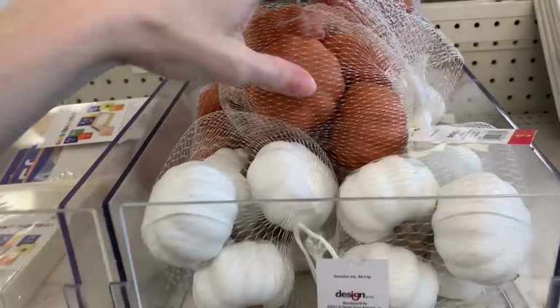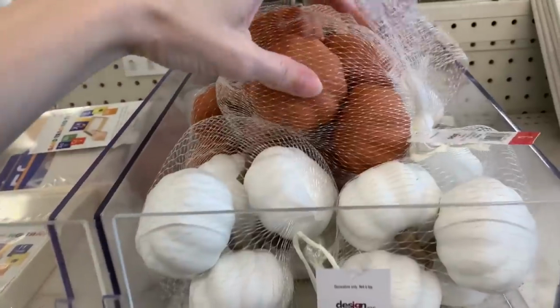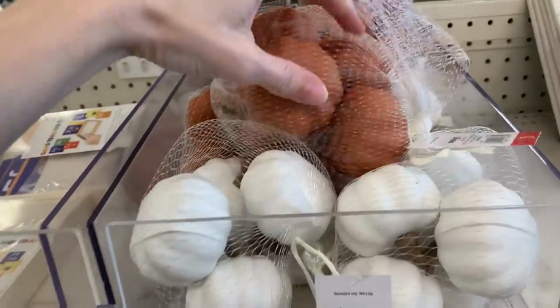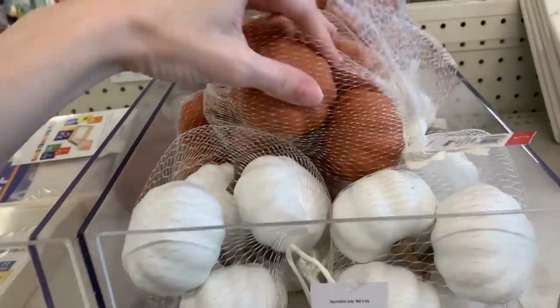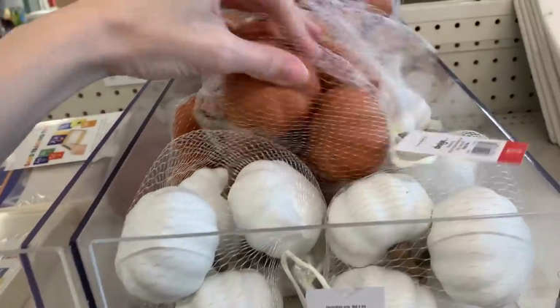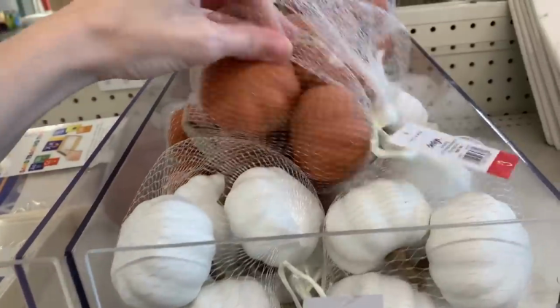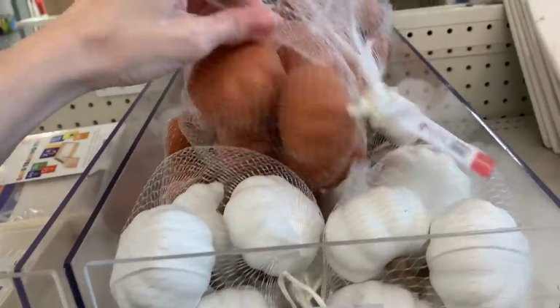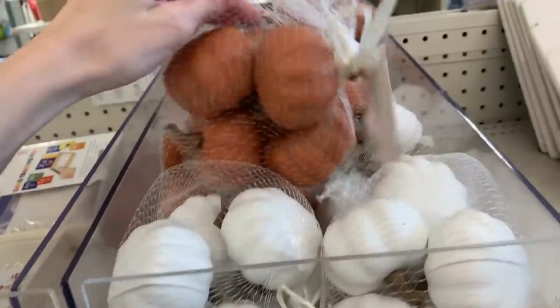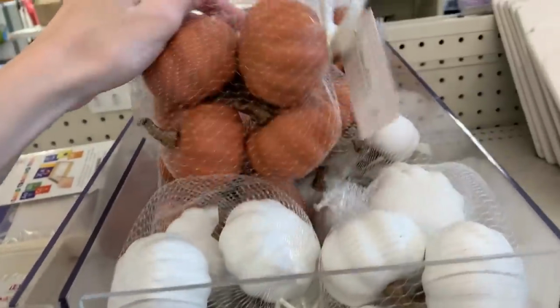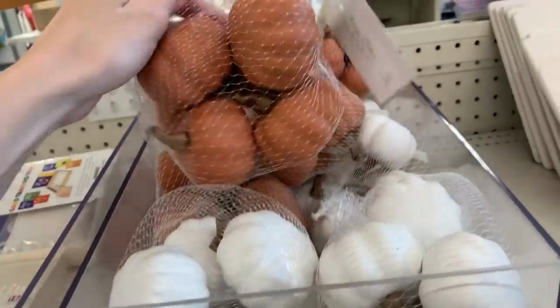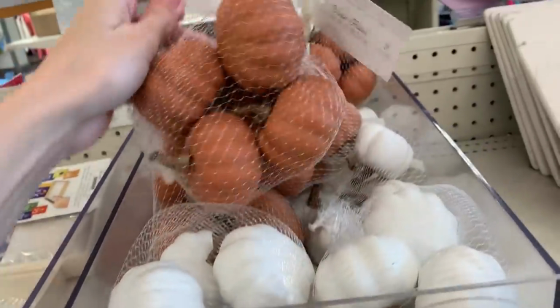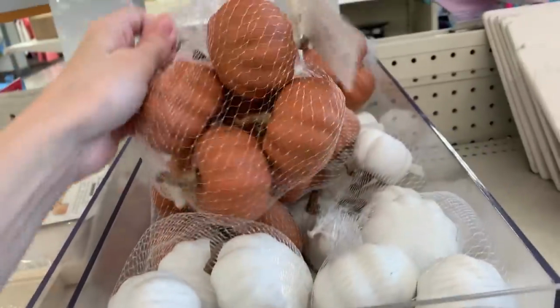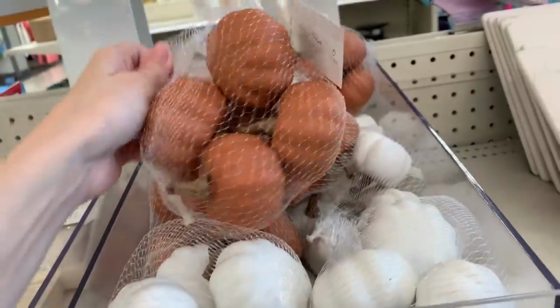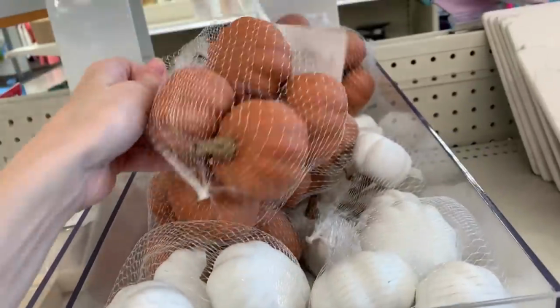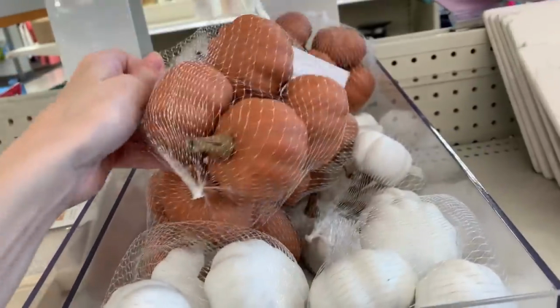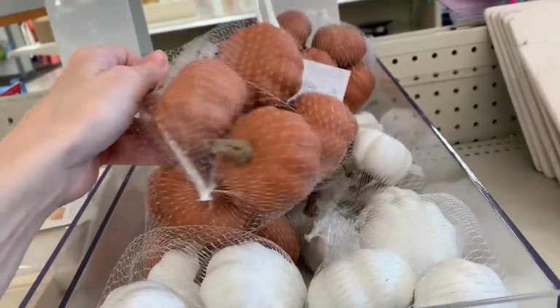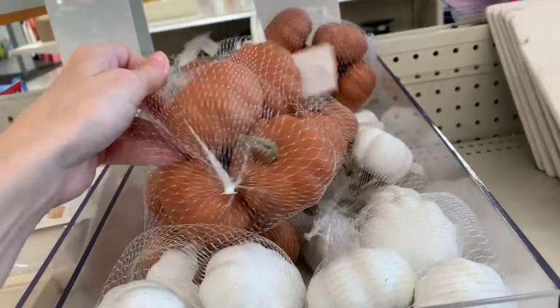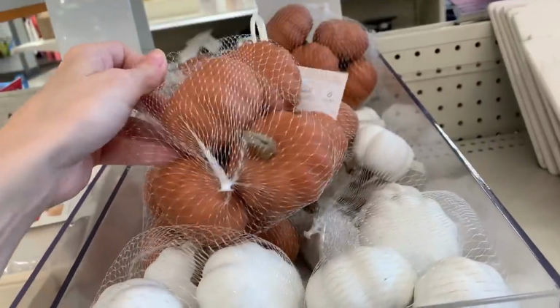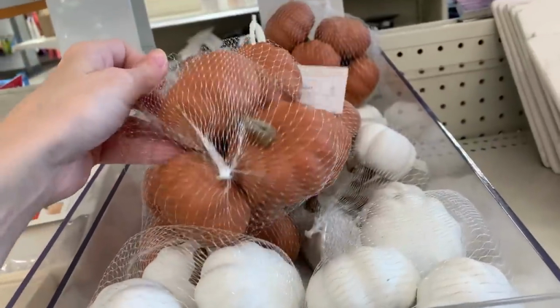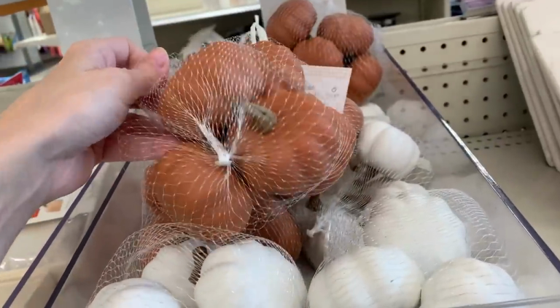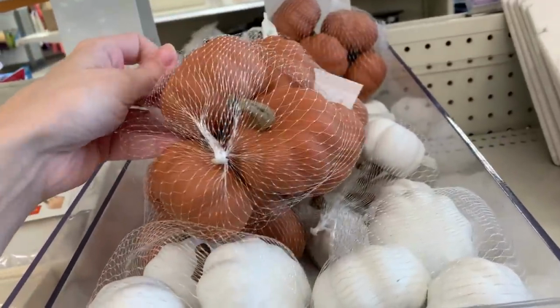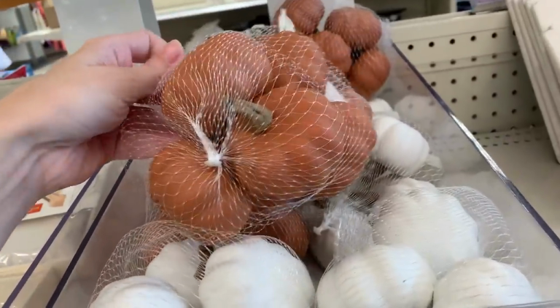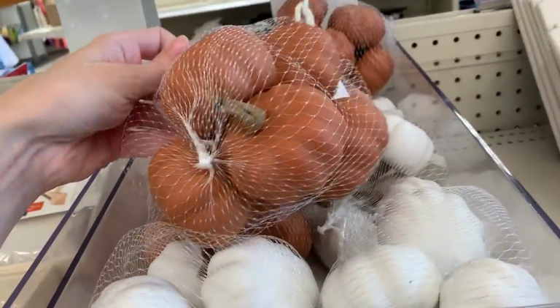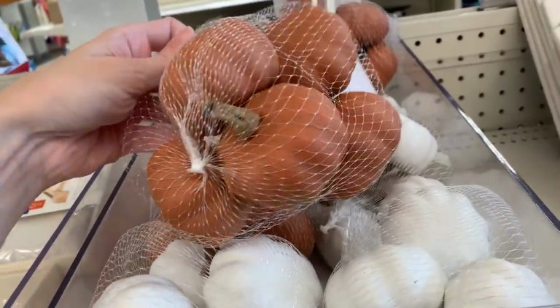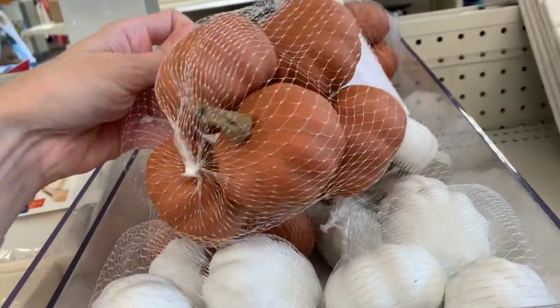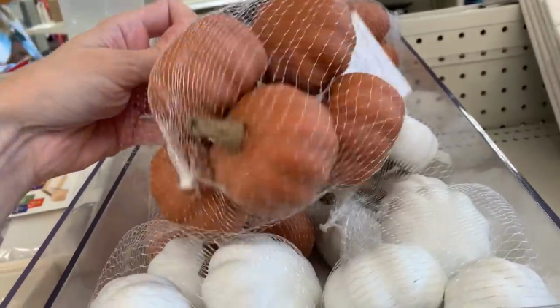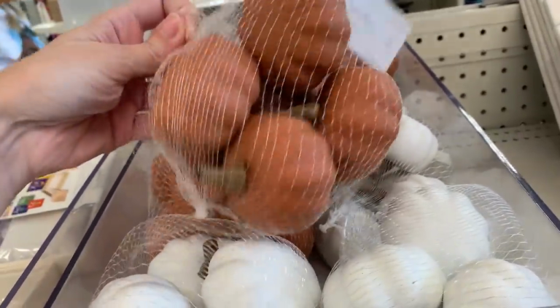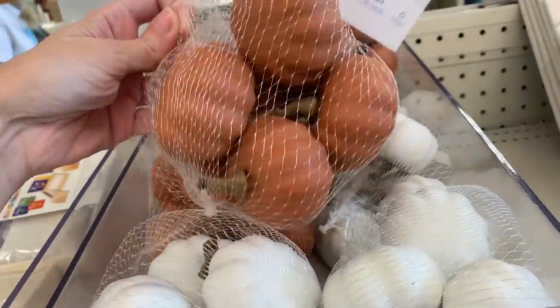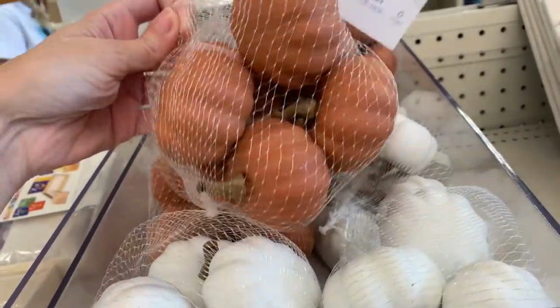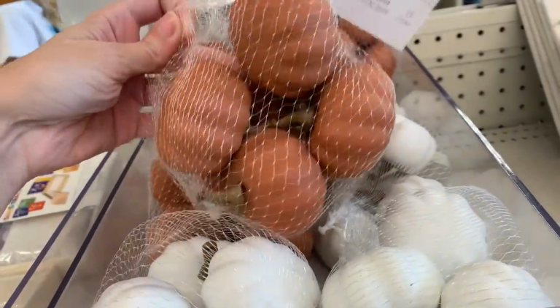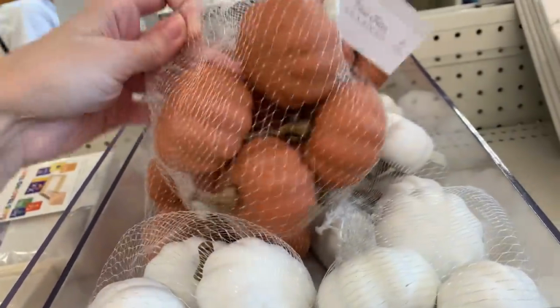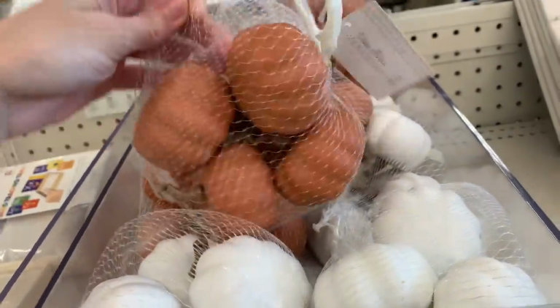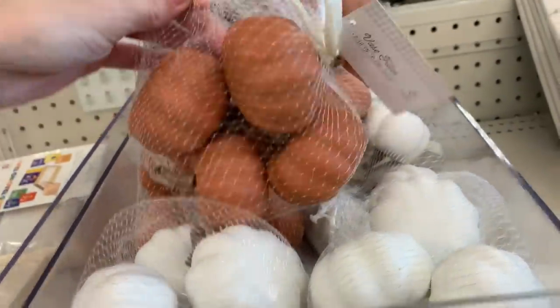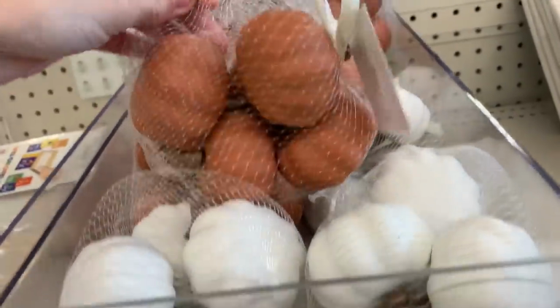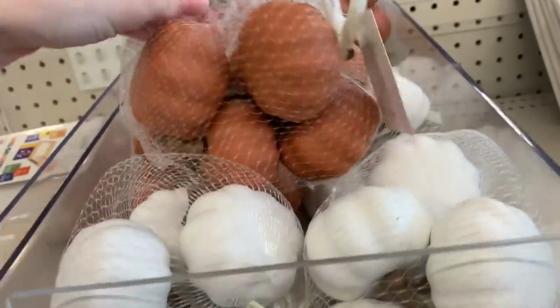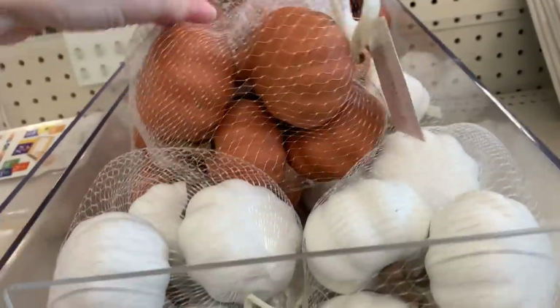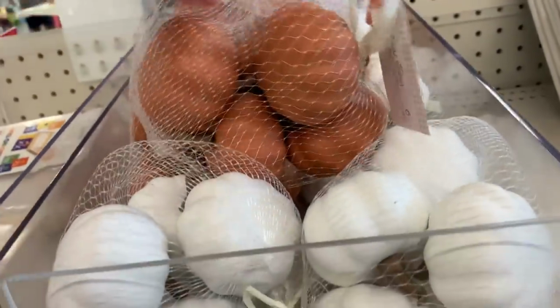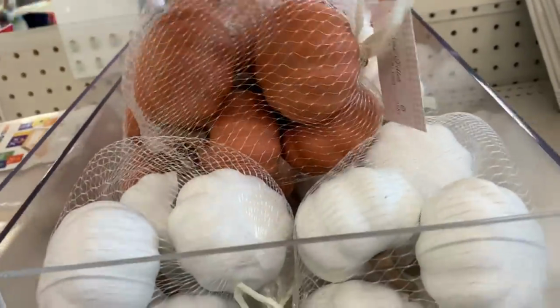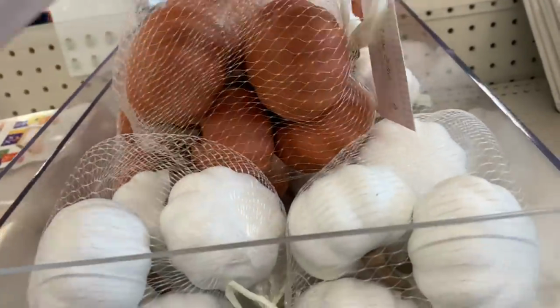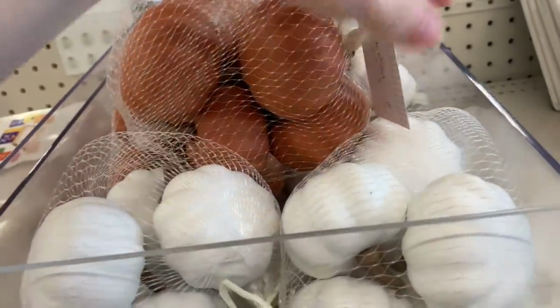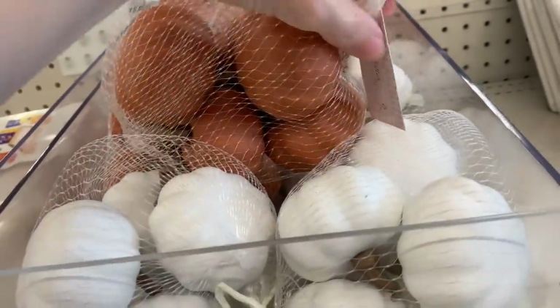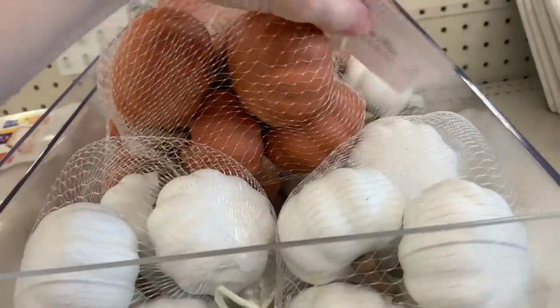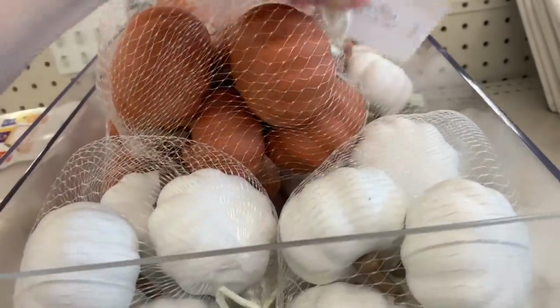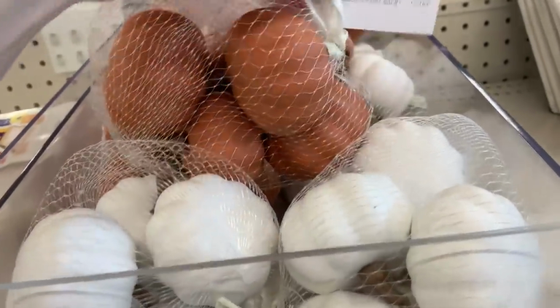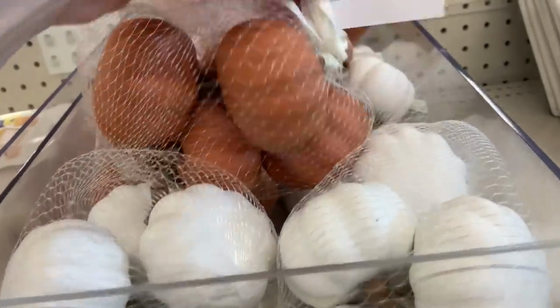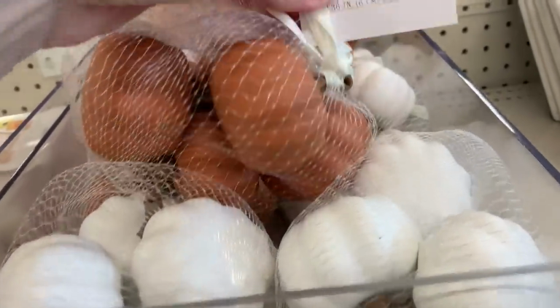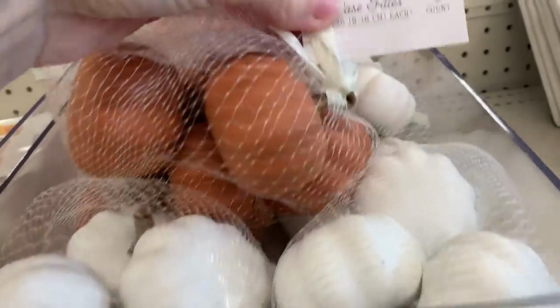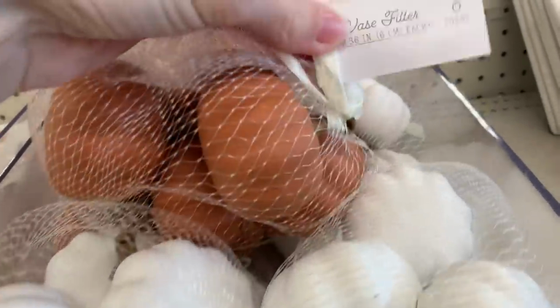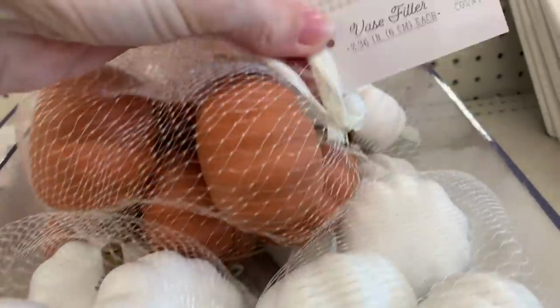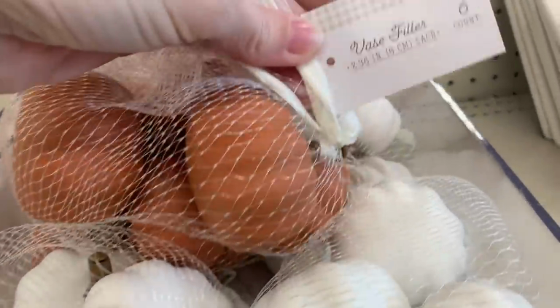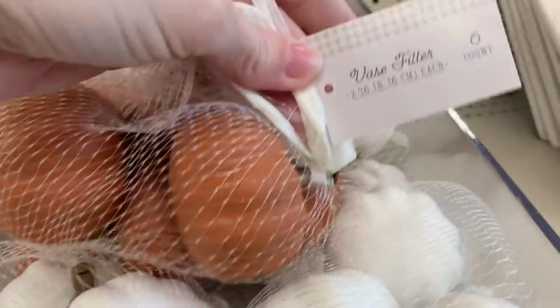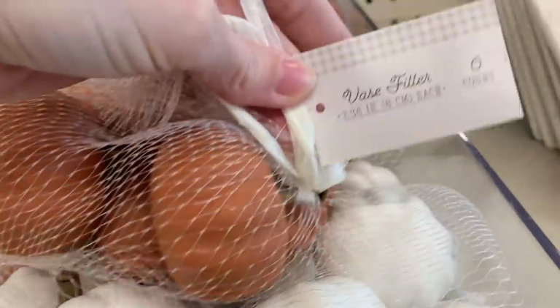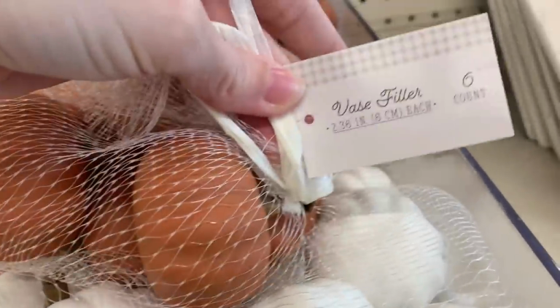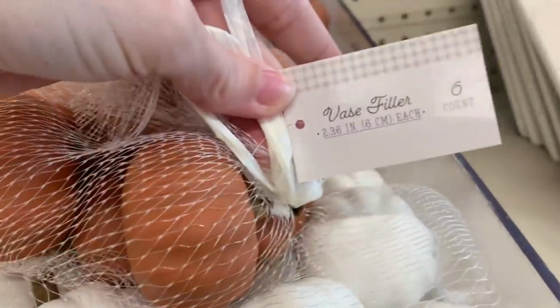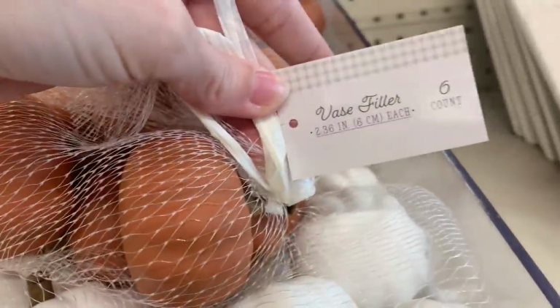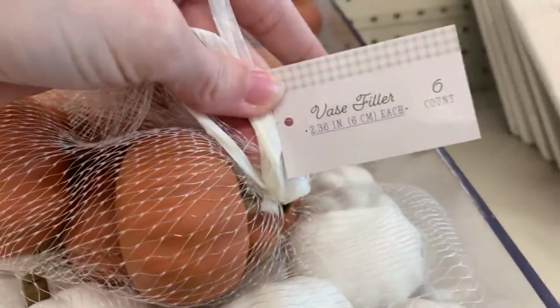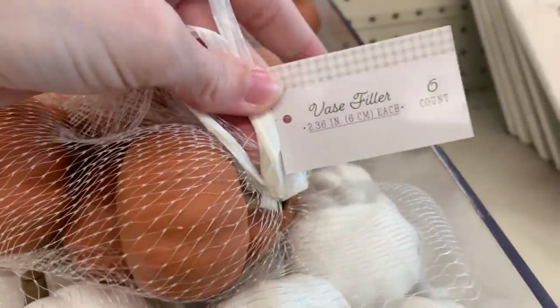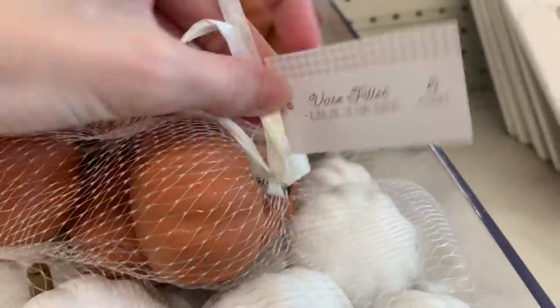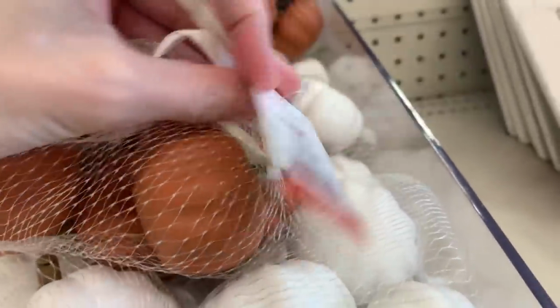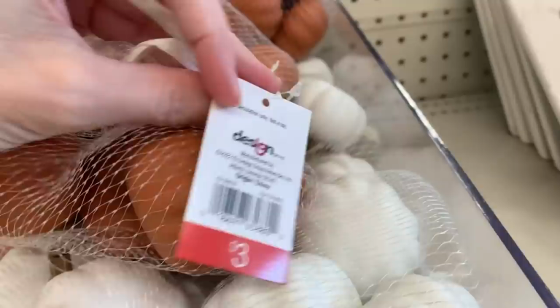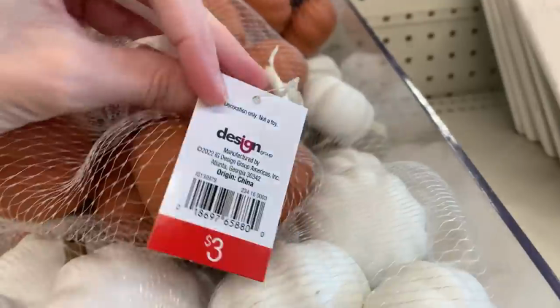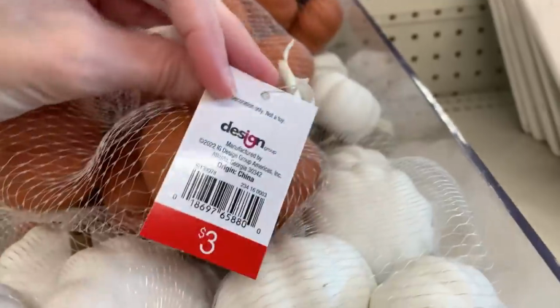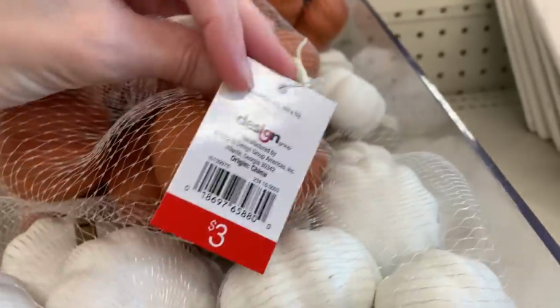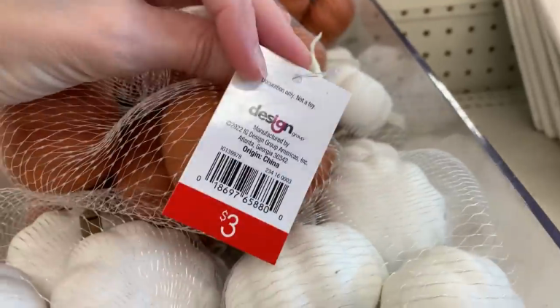These bags of mini orange and white pumpkins are actually vase filler. They come six pumpkins in a bag for three dollars.